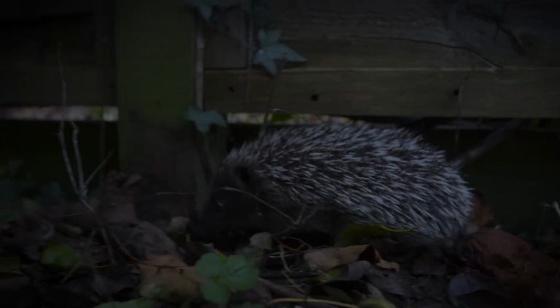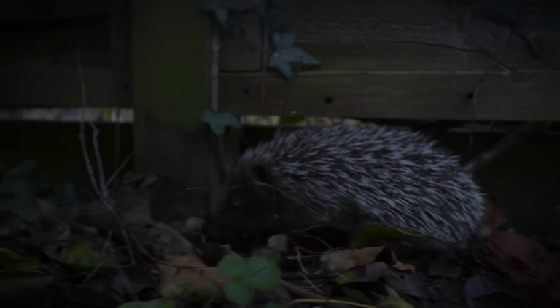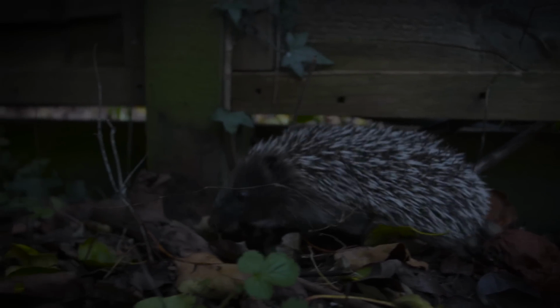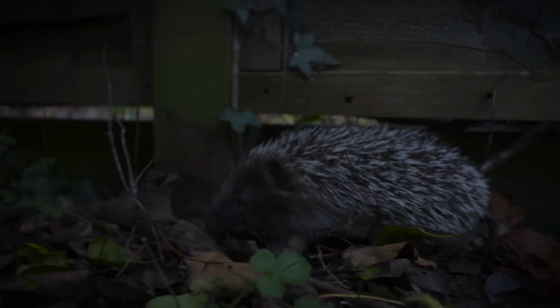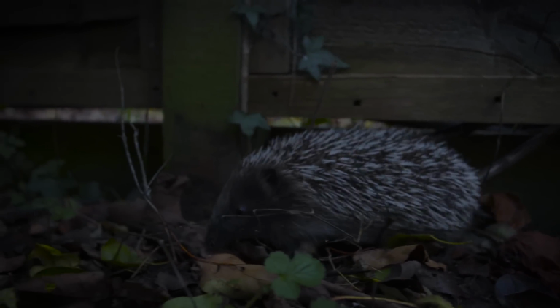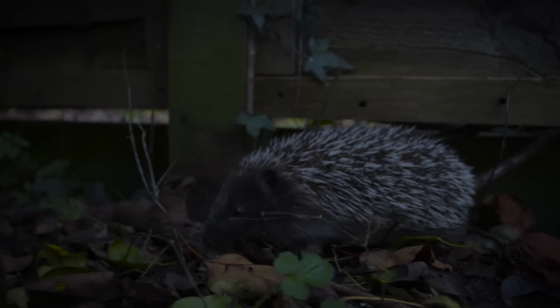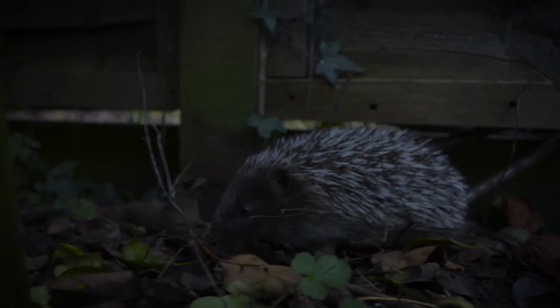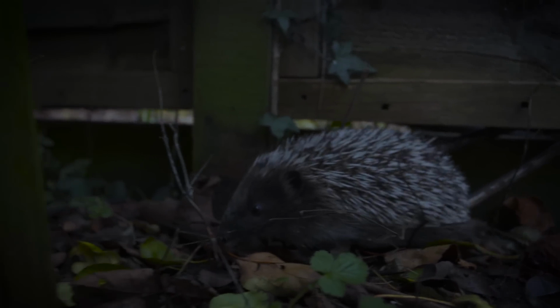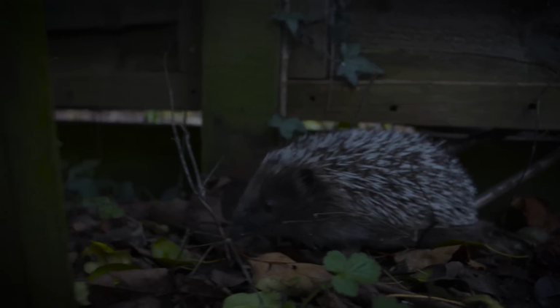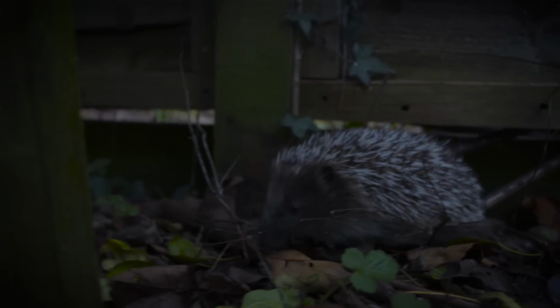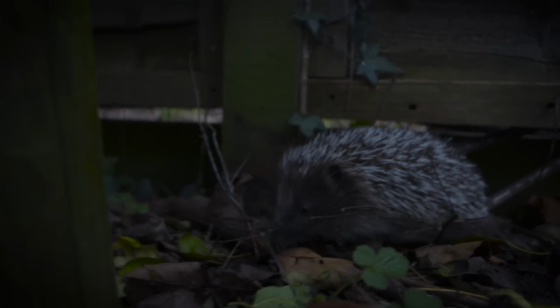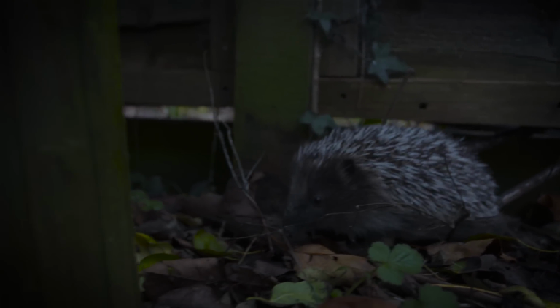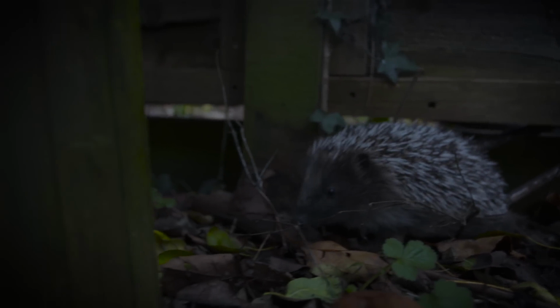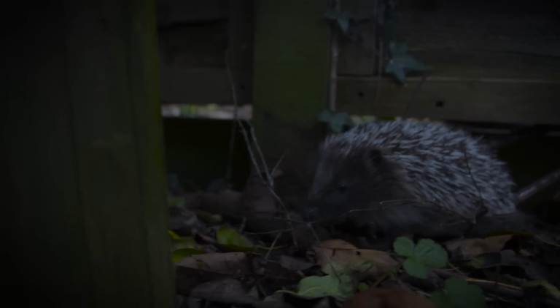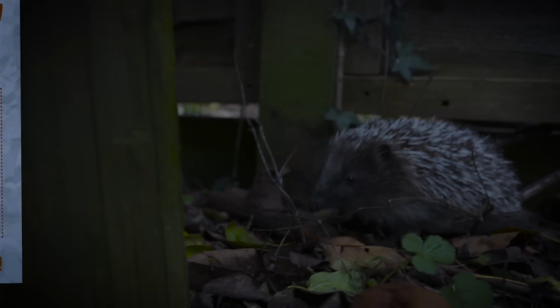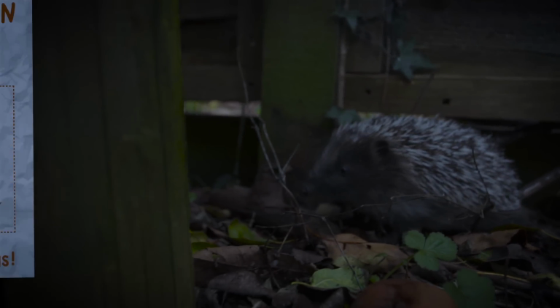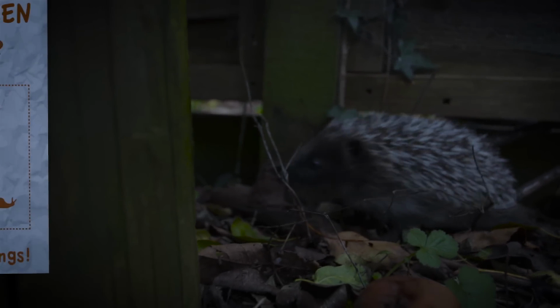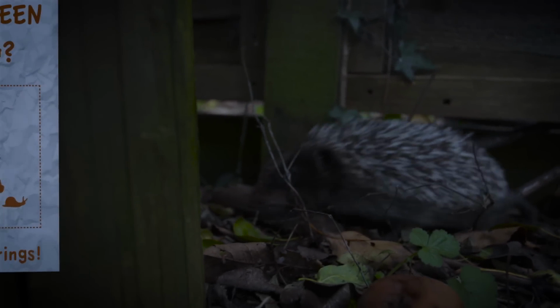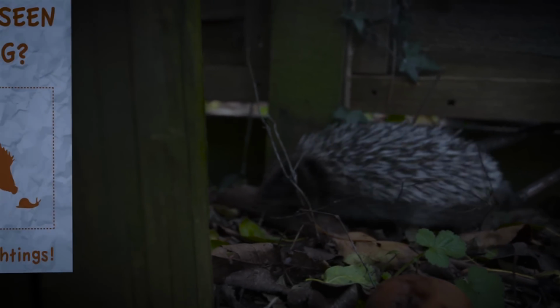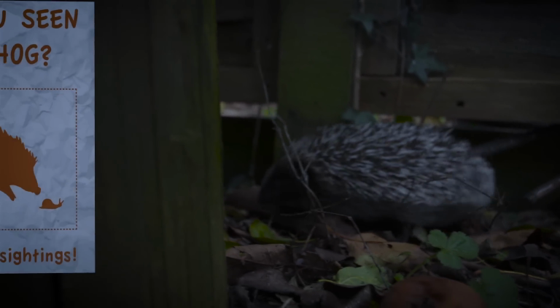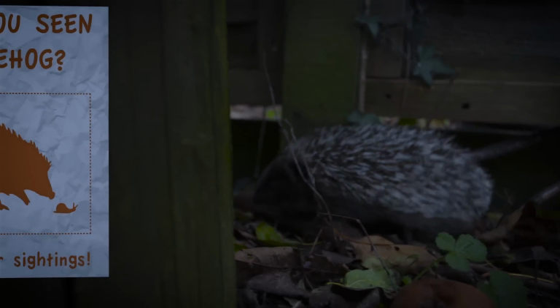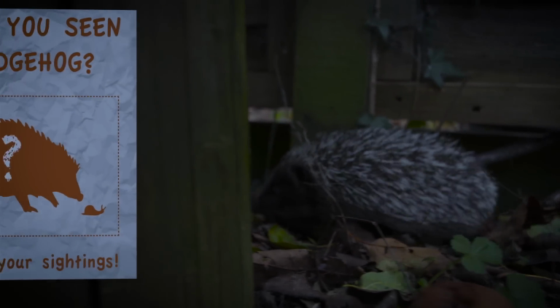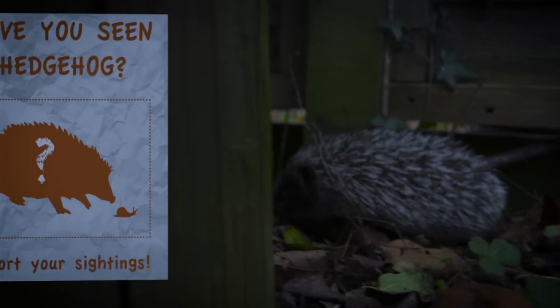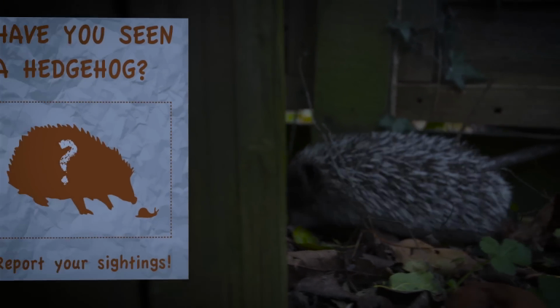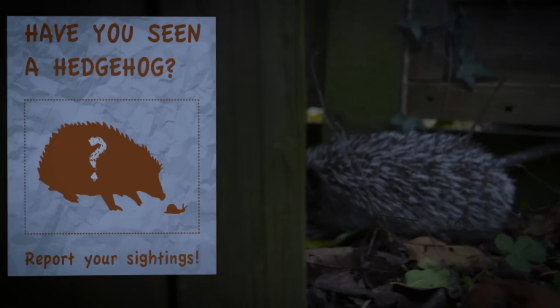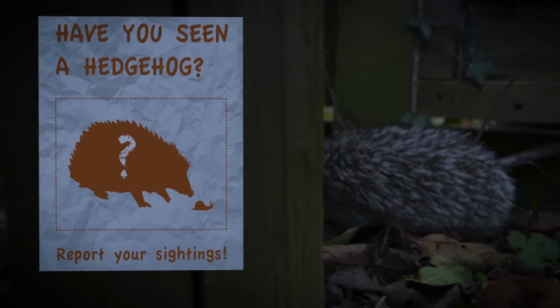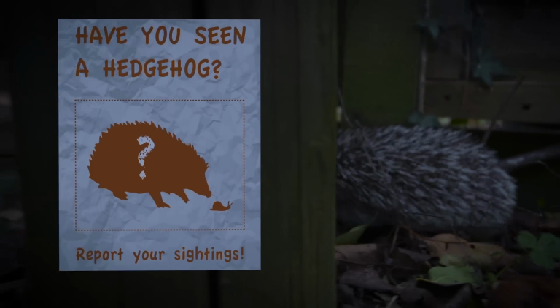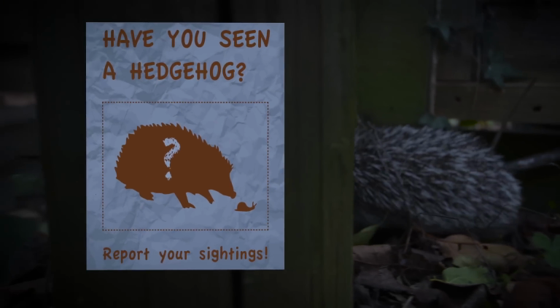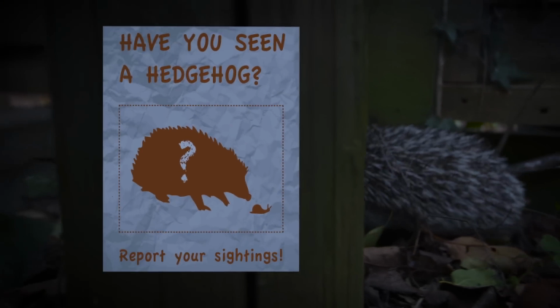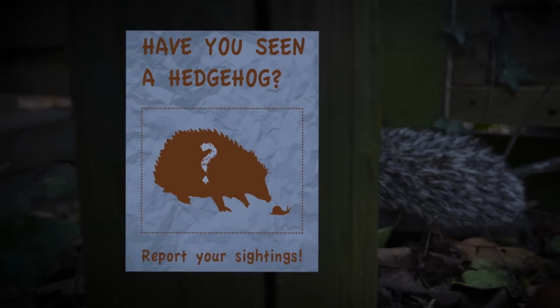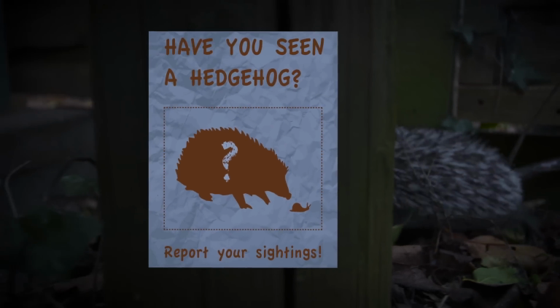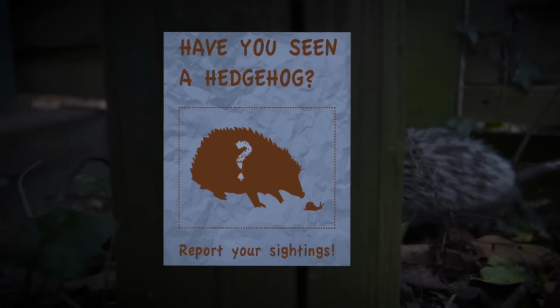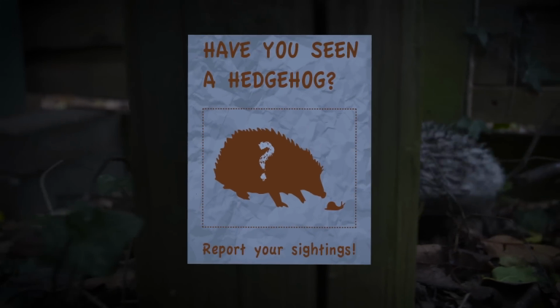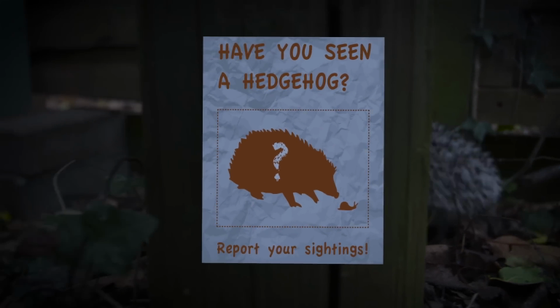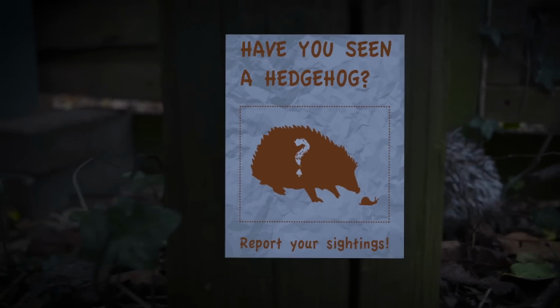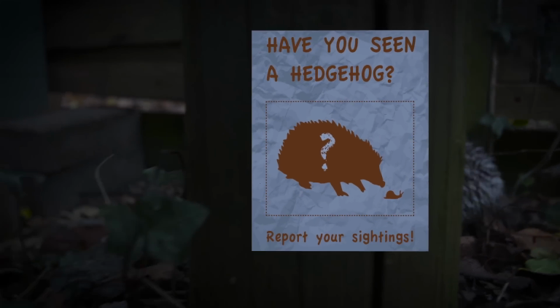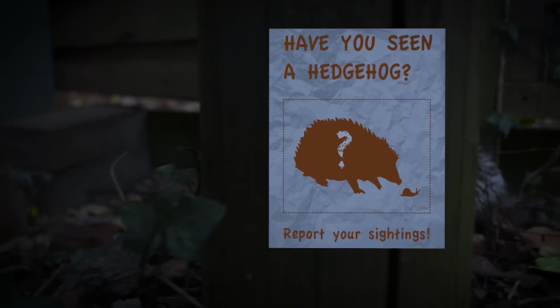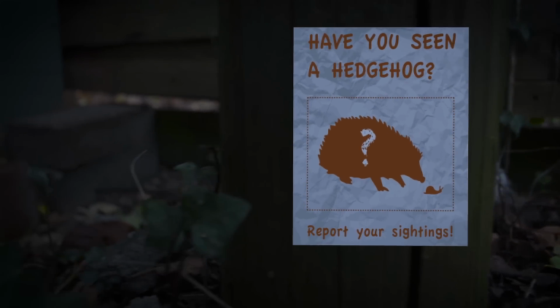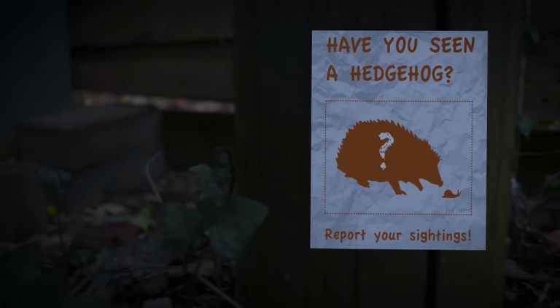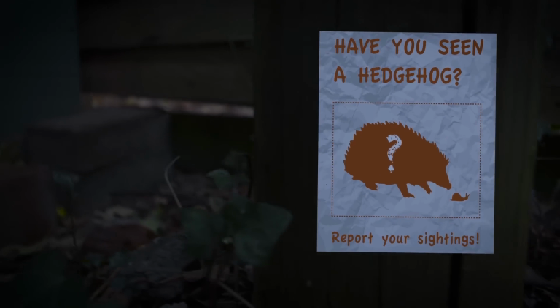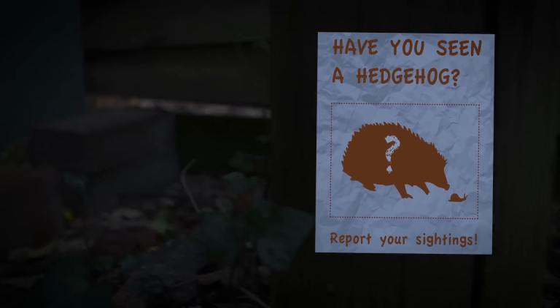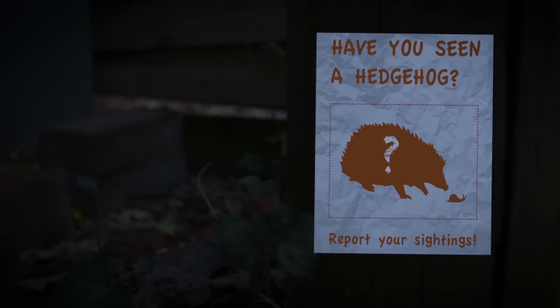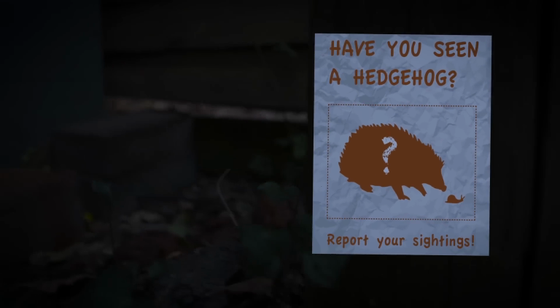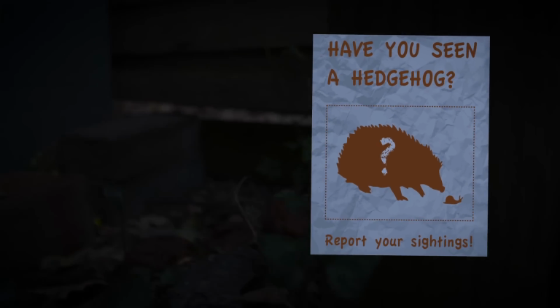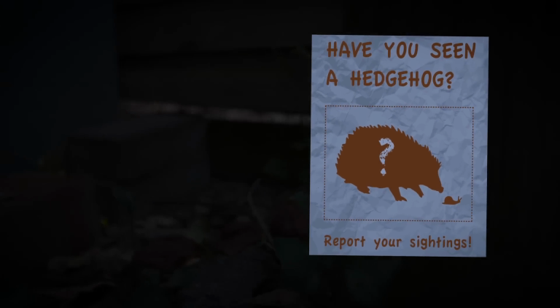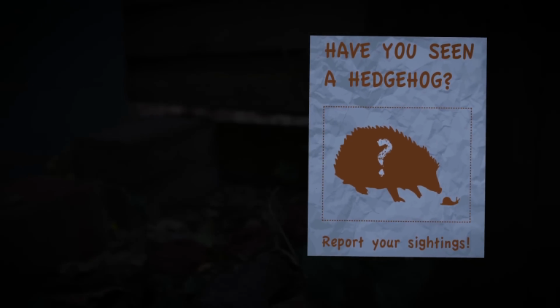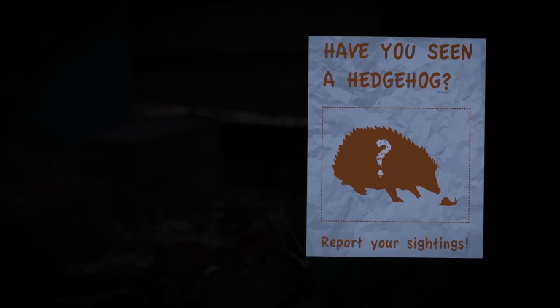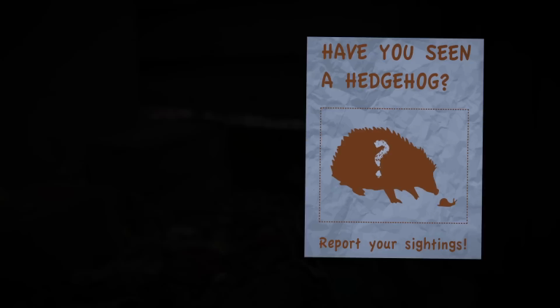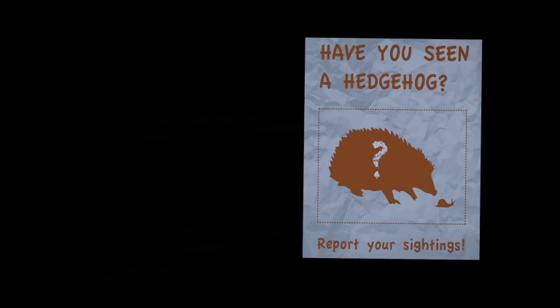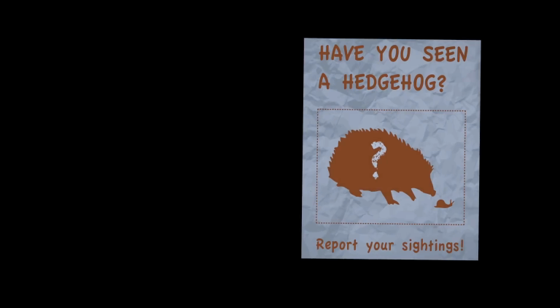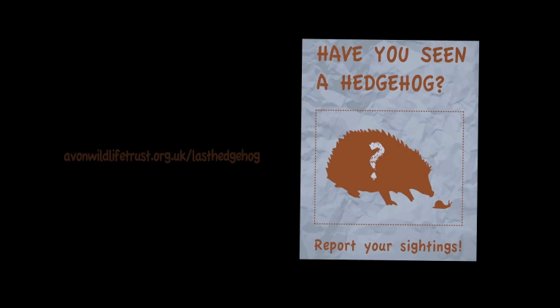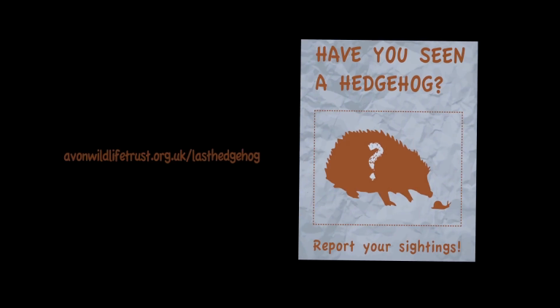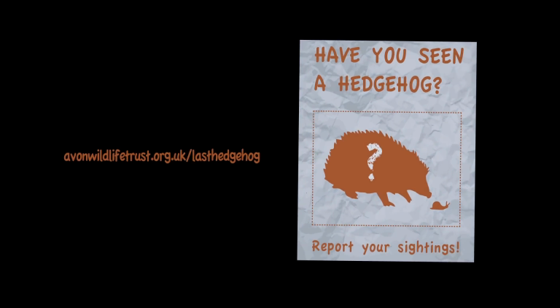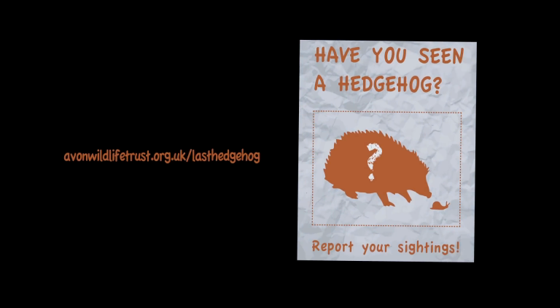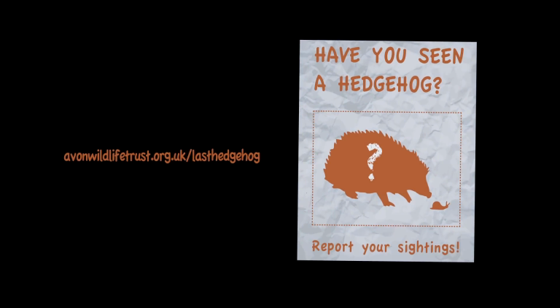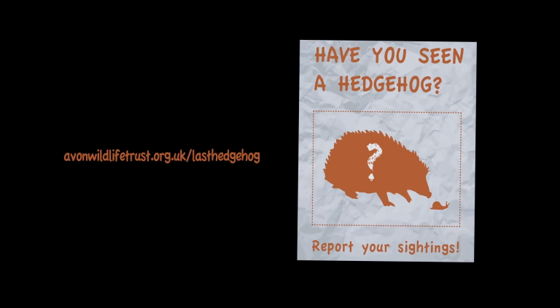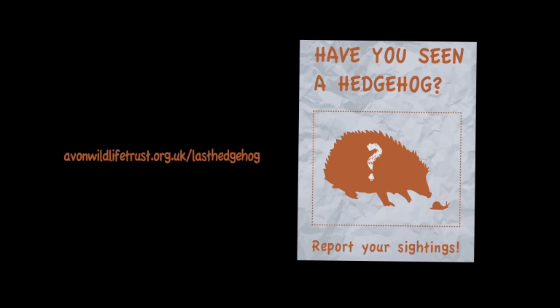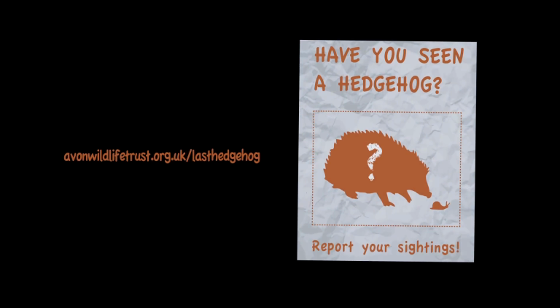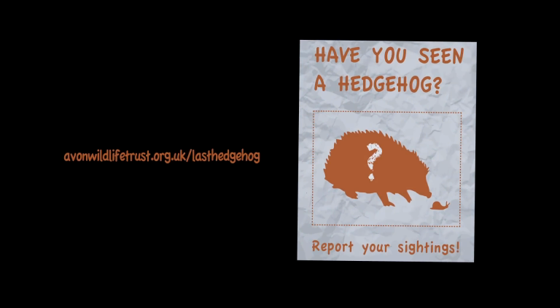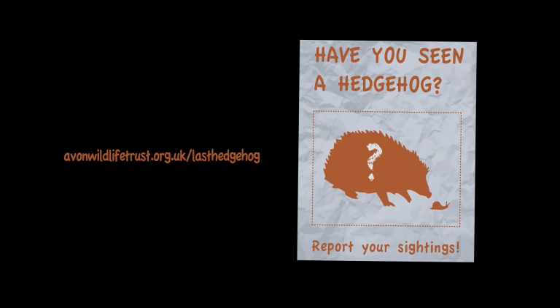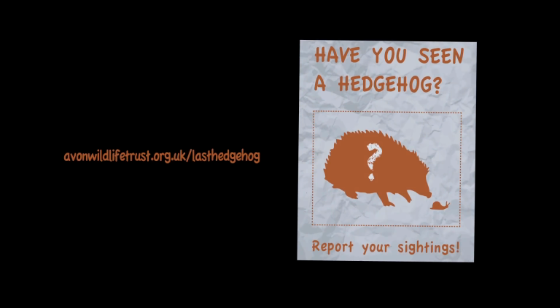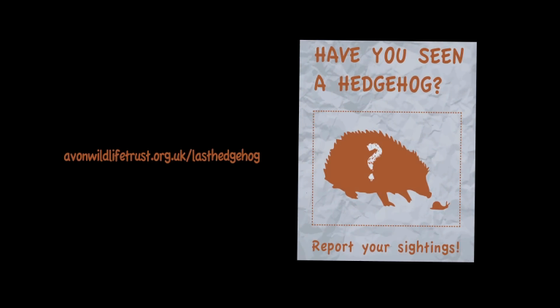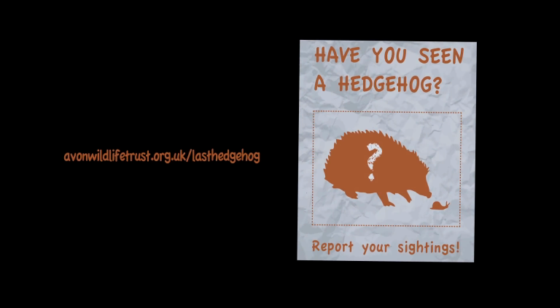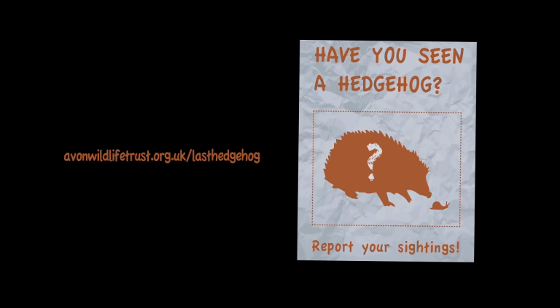Have you seen a hedgehog? Visit our website to let us know and submit your sighting via the Last Hedgehog in Avon webpage.